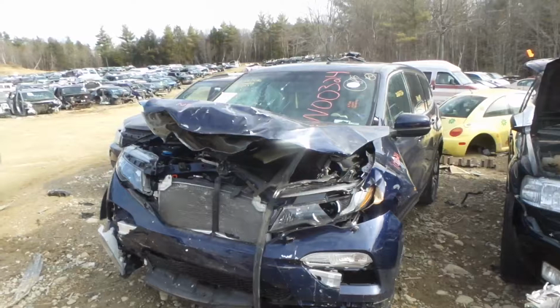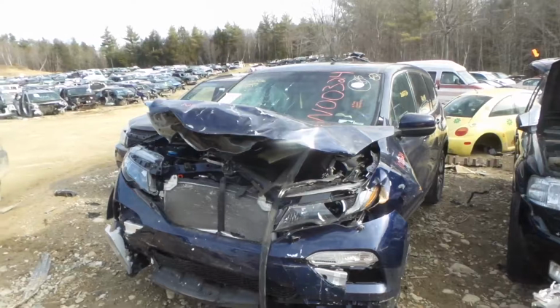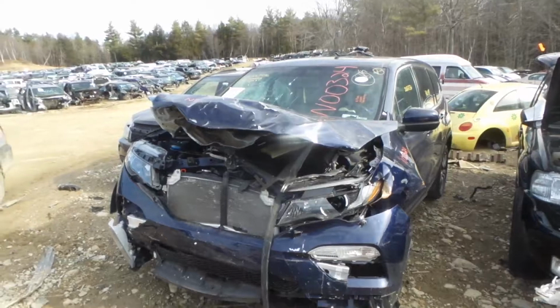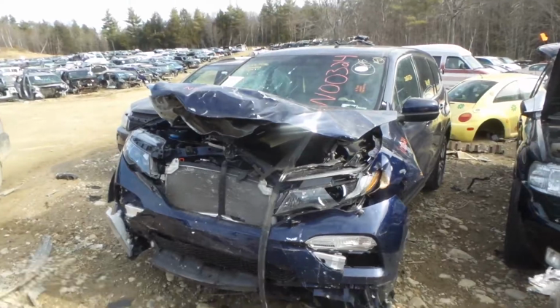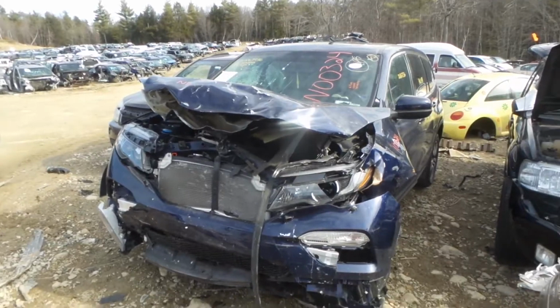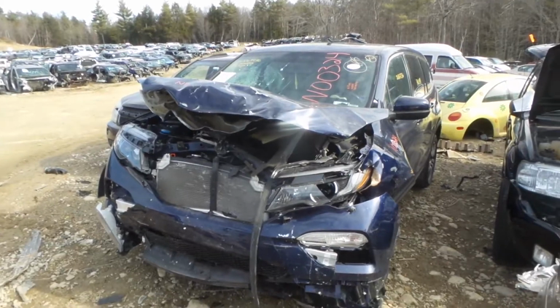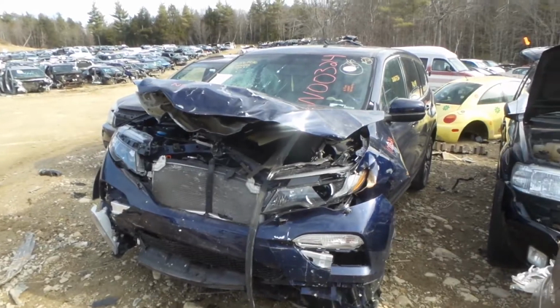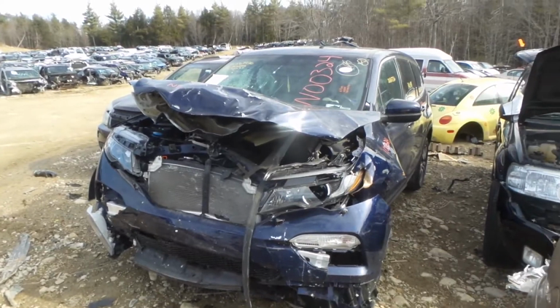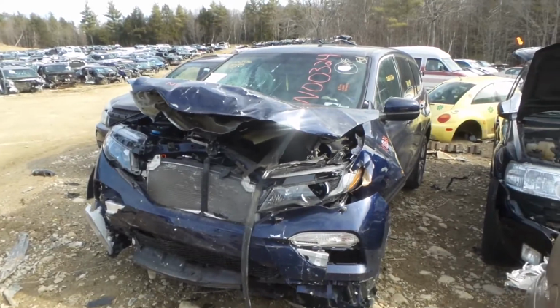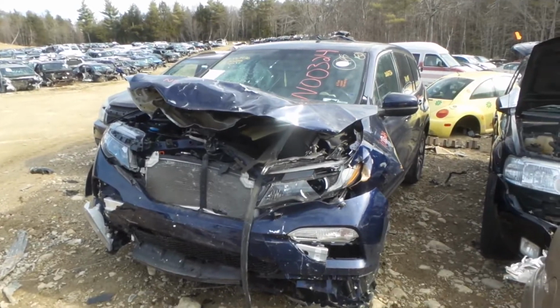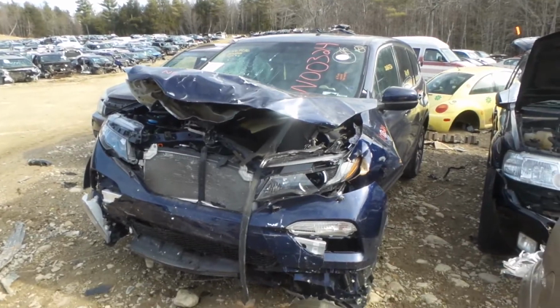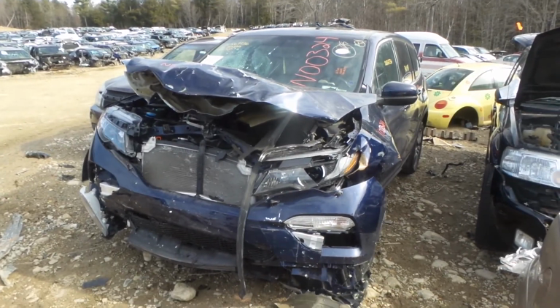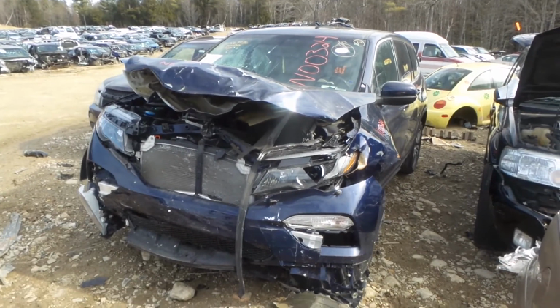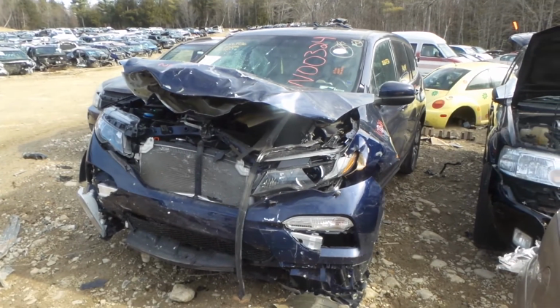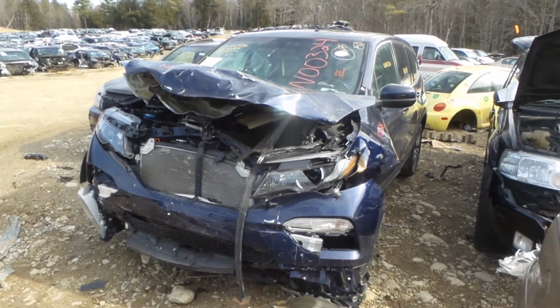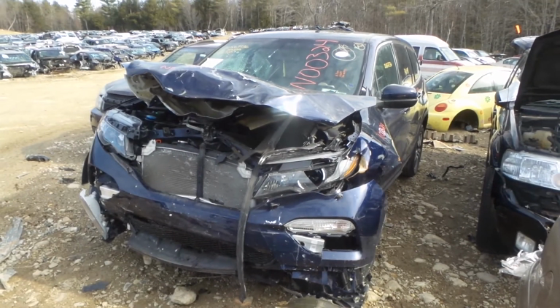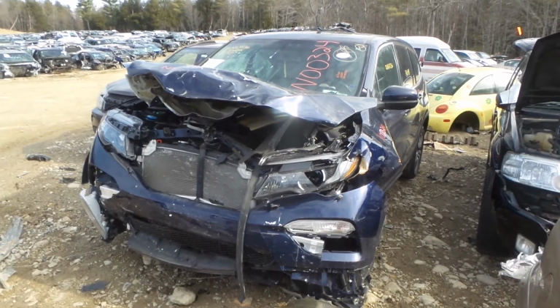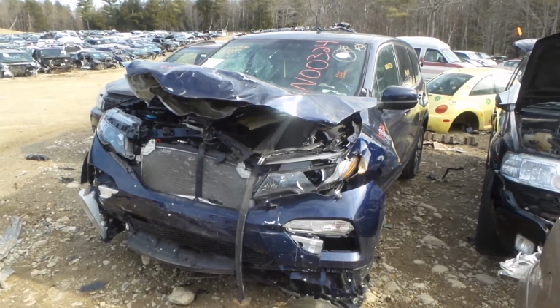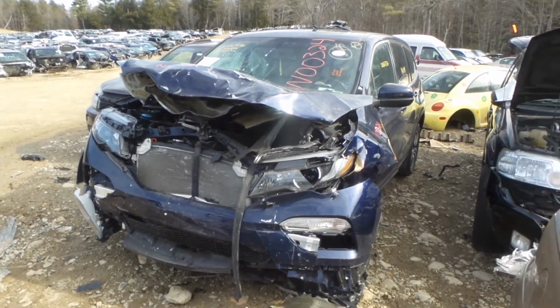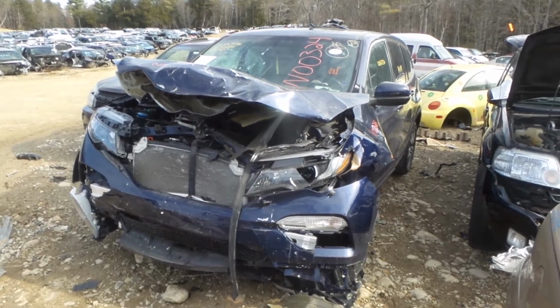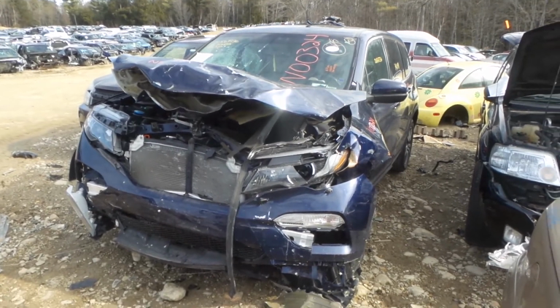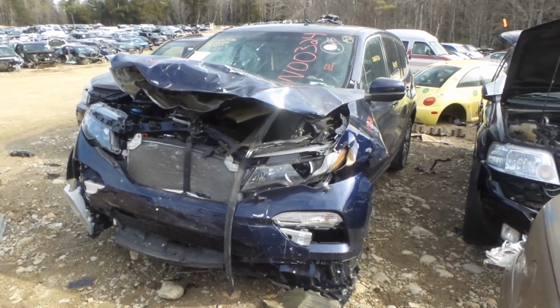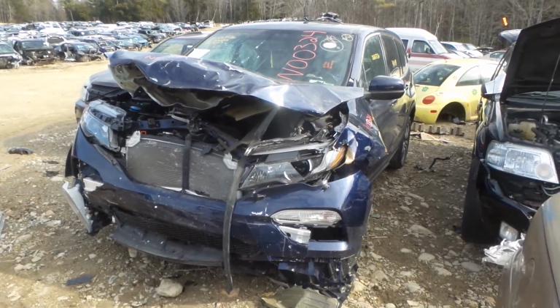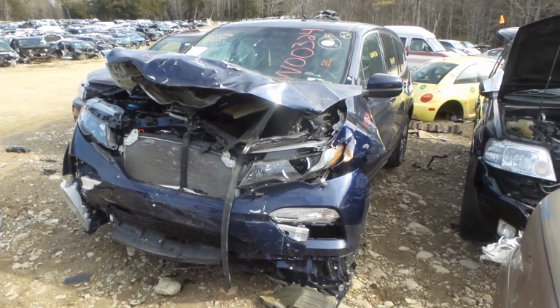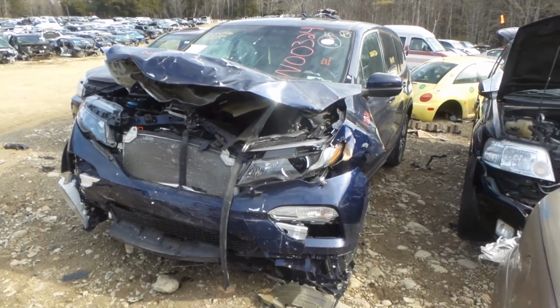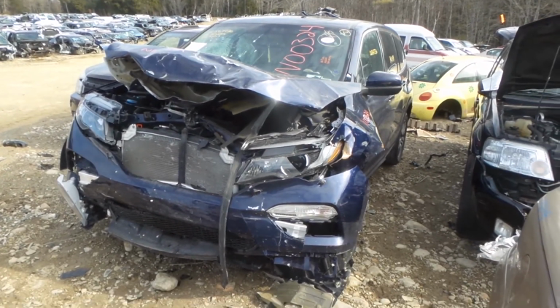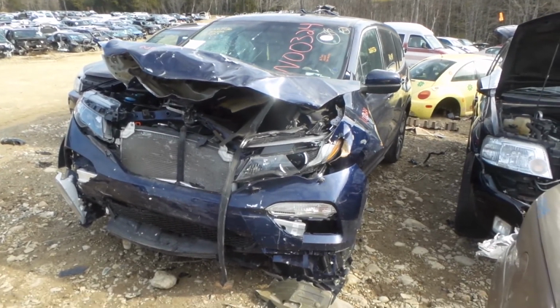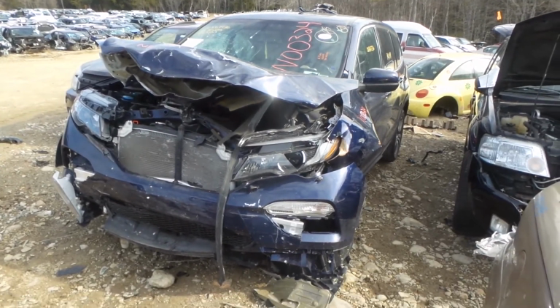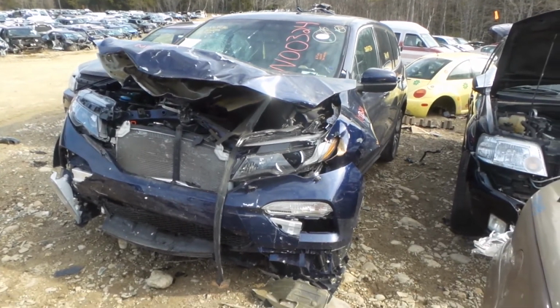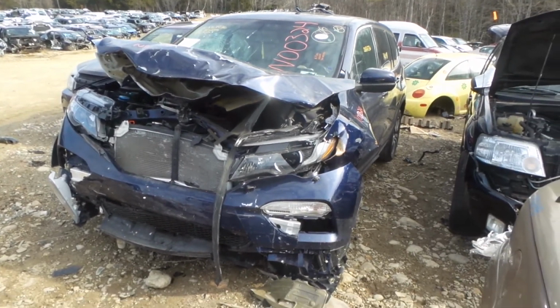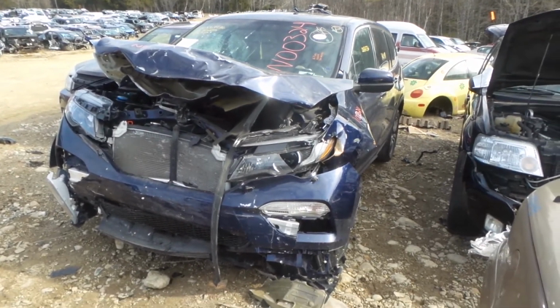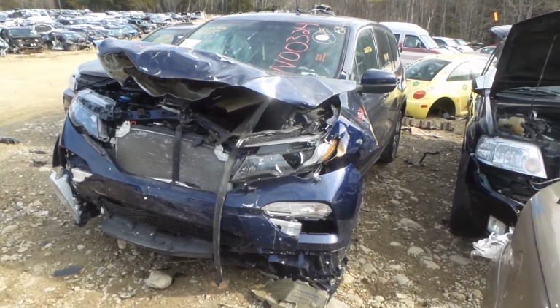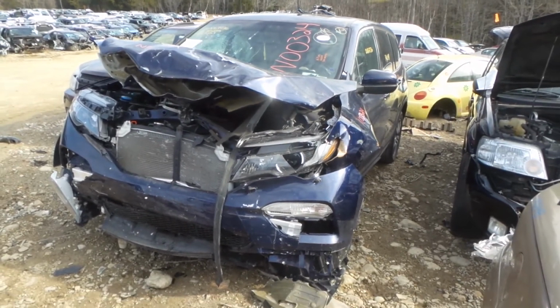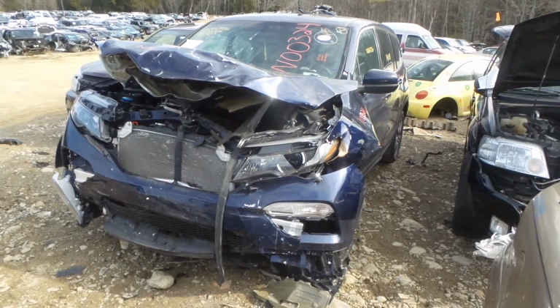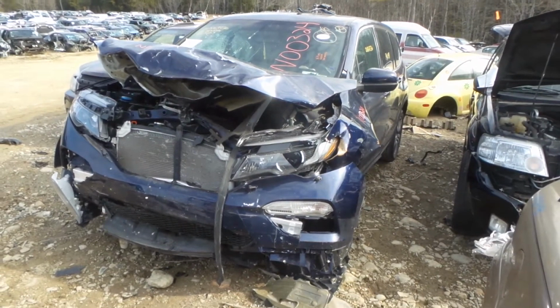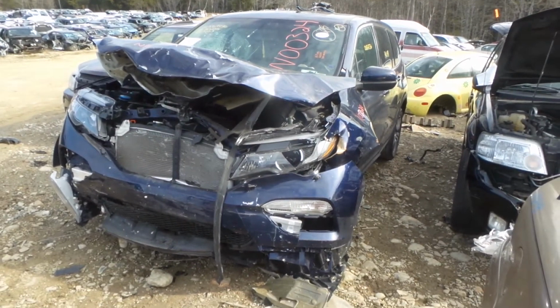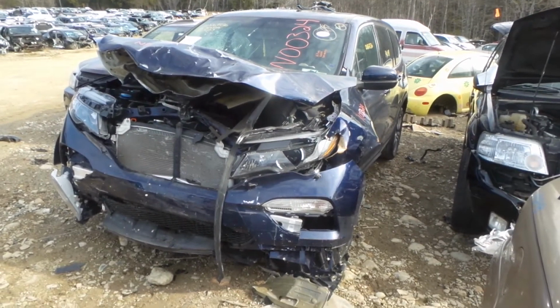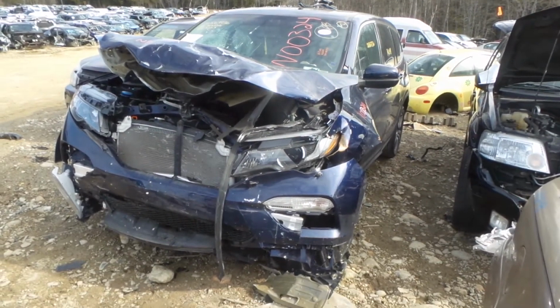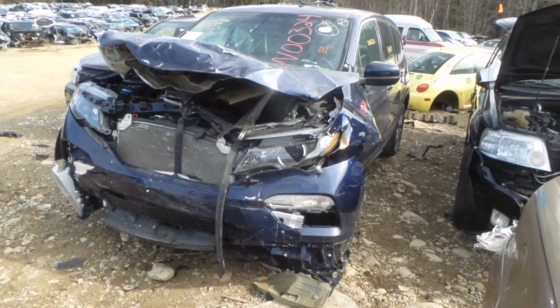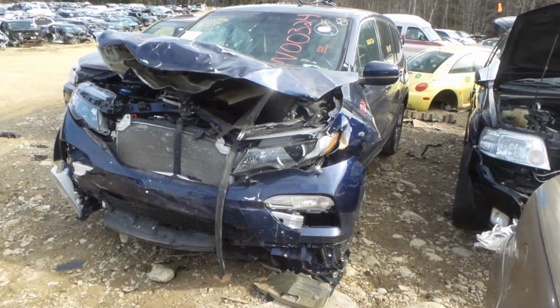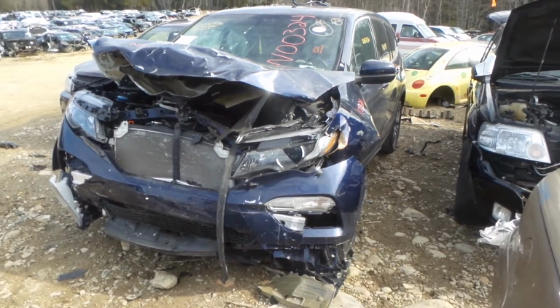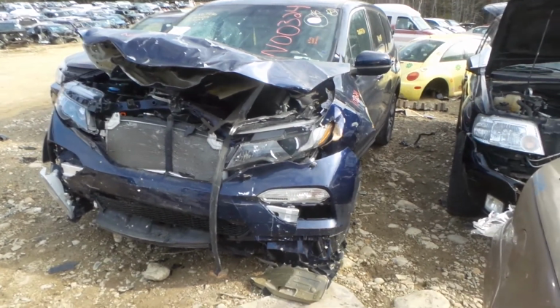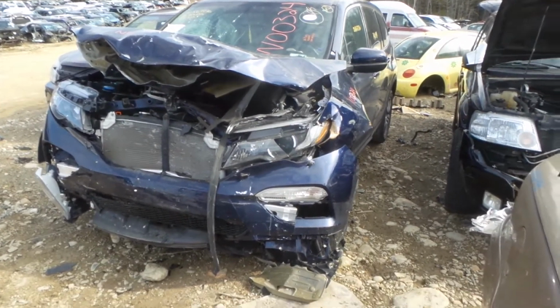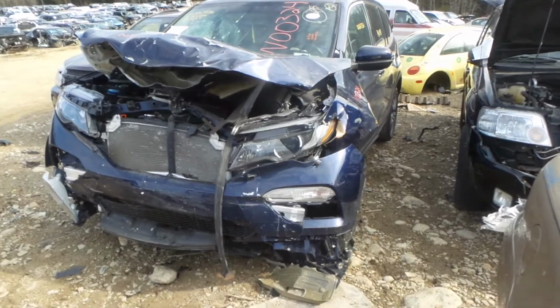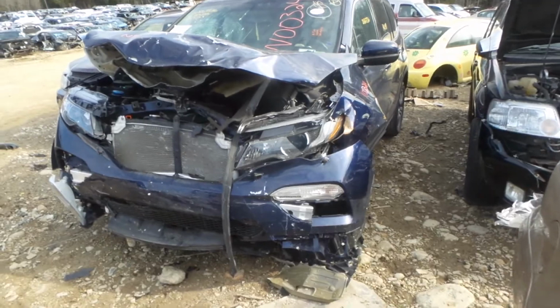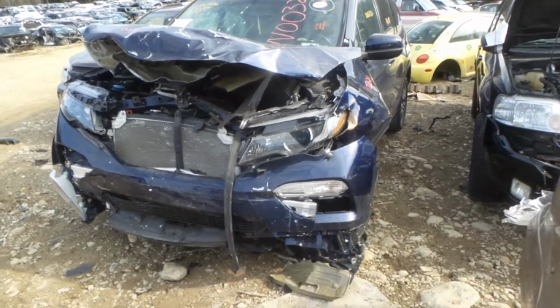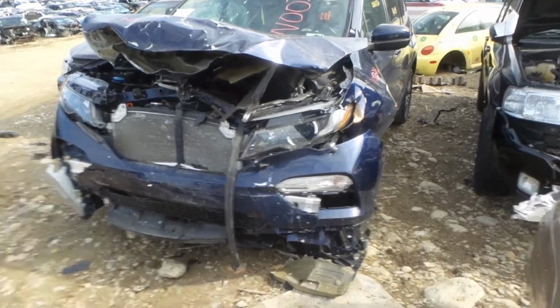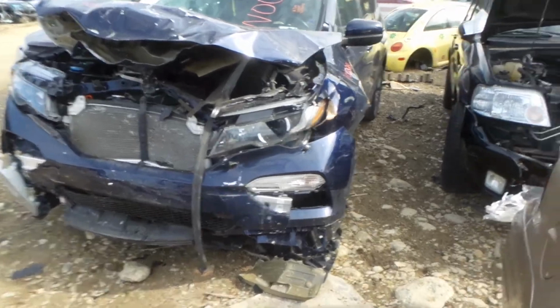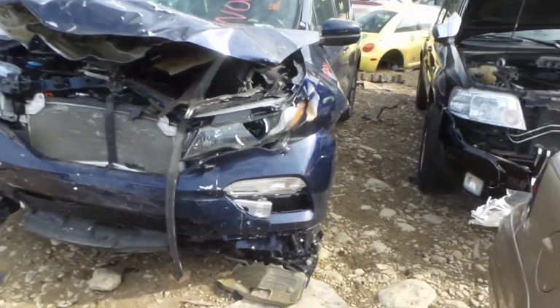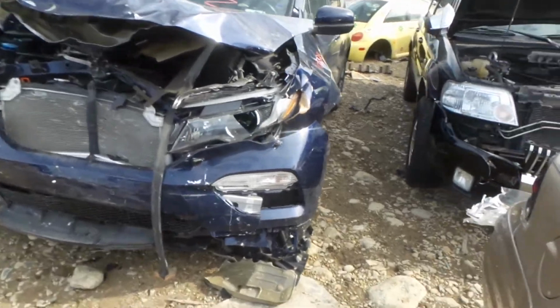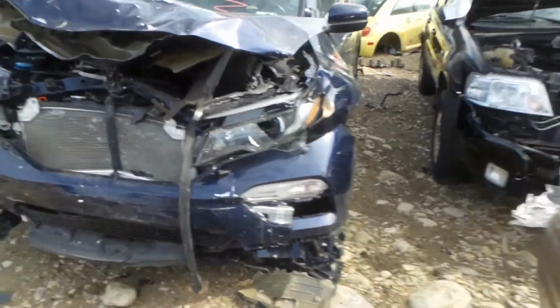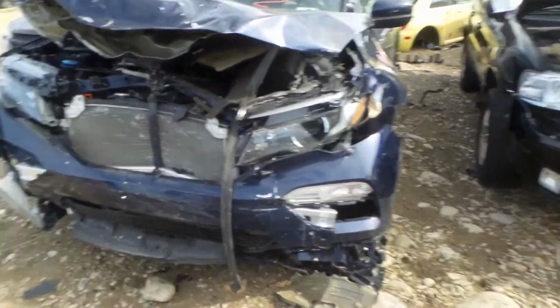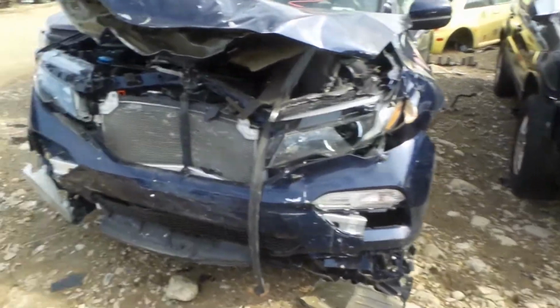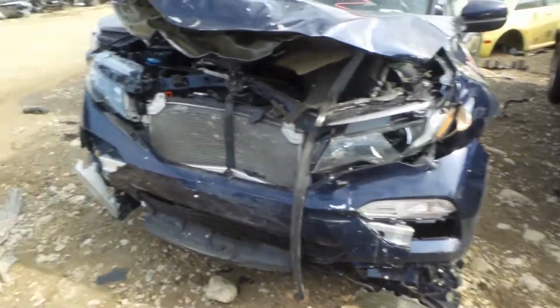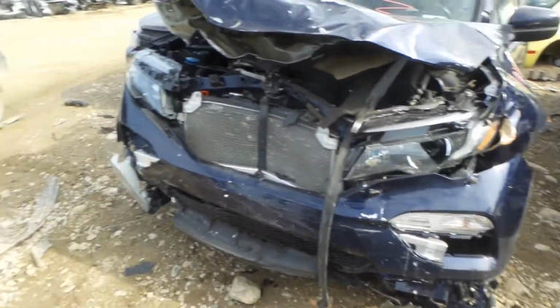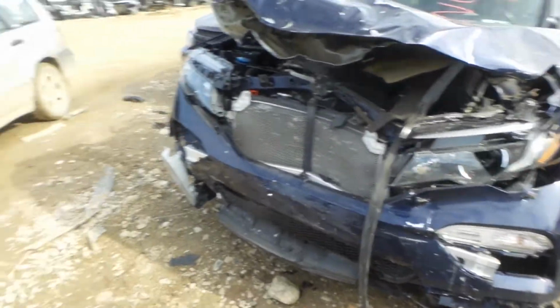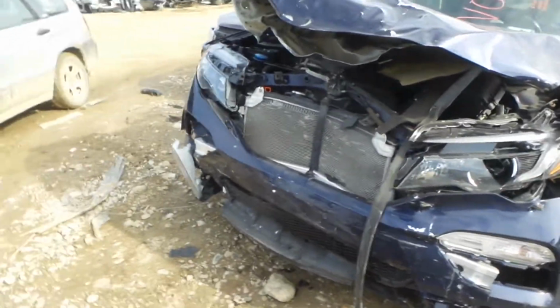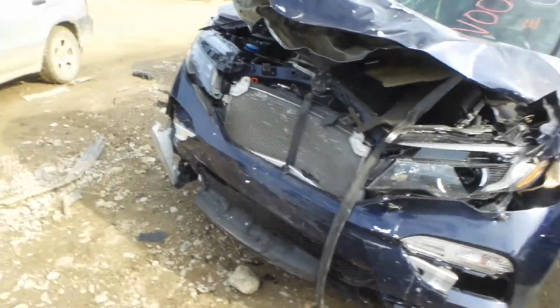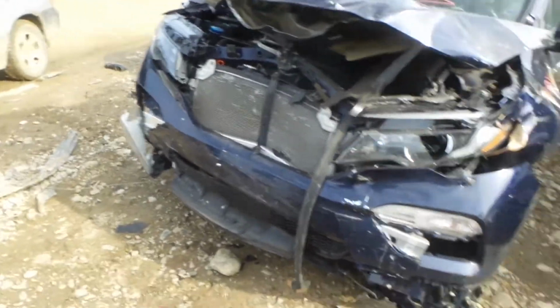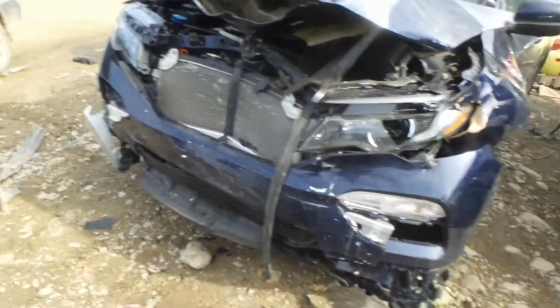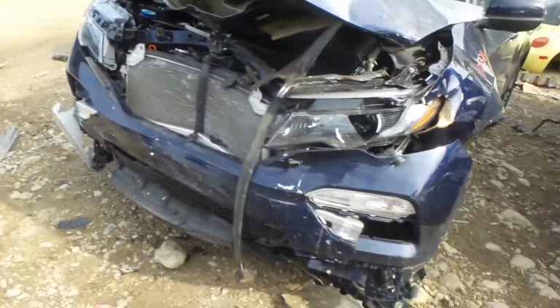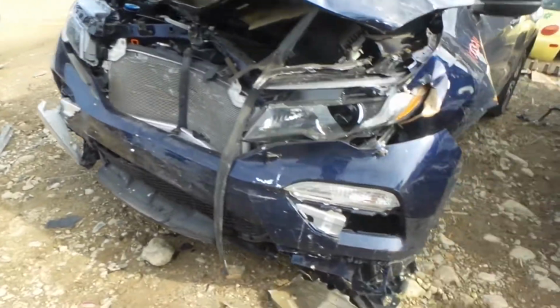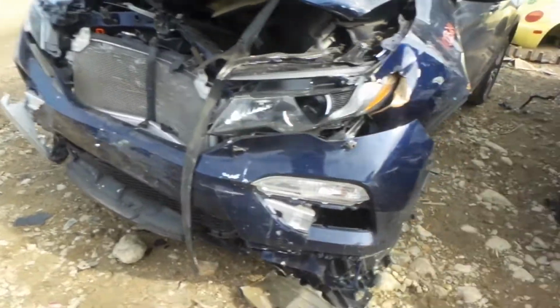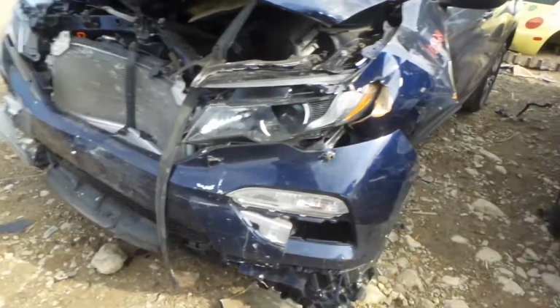Kyle with New England Auto and Truck Recyclers. Today we're parting out a 2016 Honda Pilot. Stock number is N00324. It has 74,000 miles.